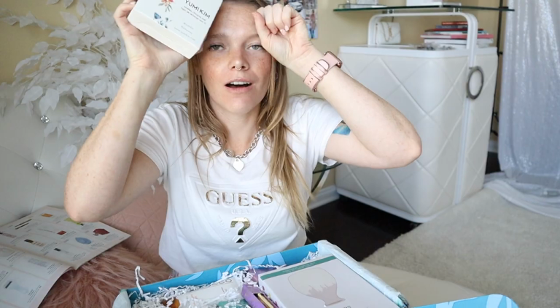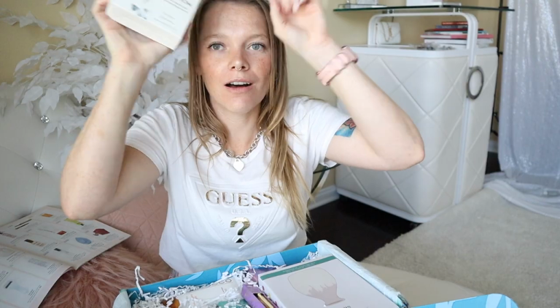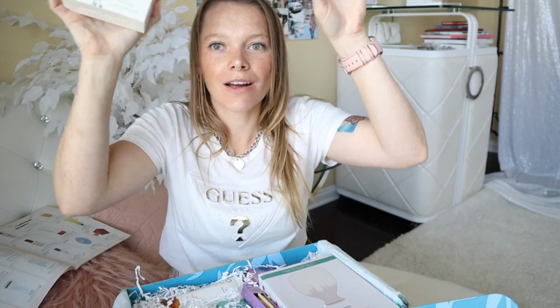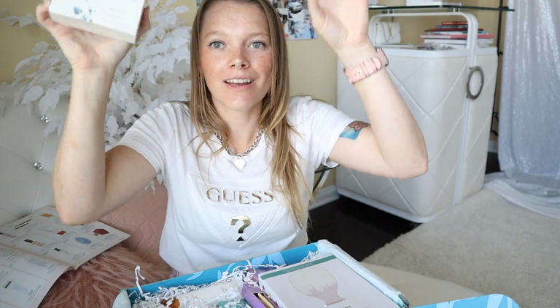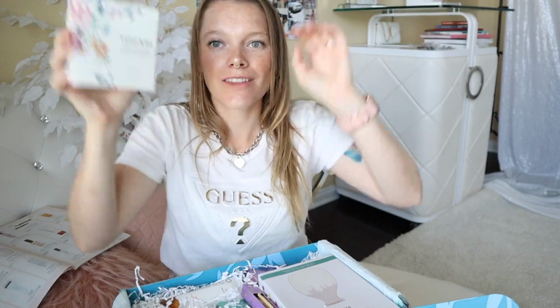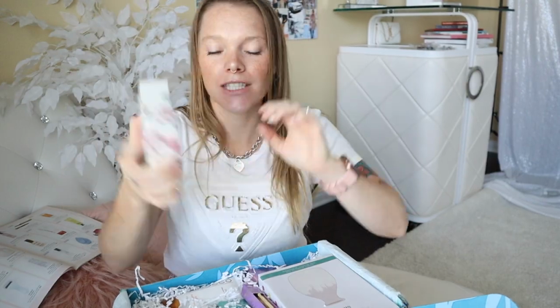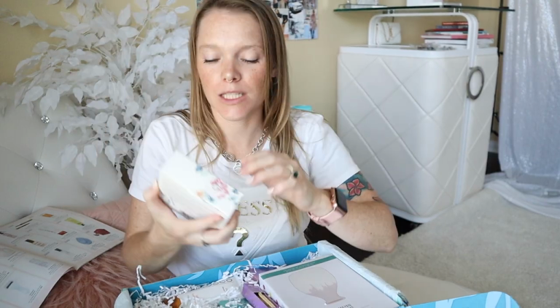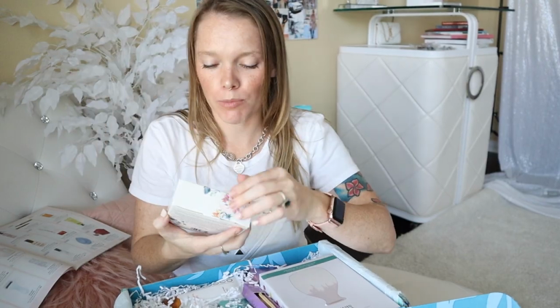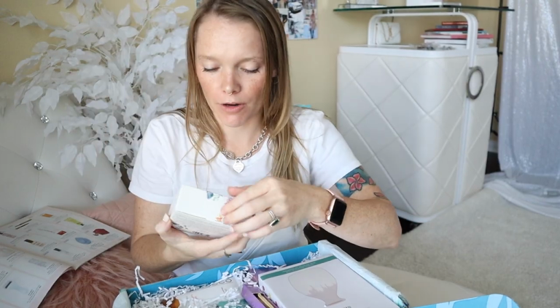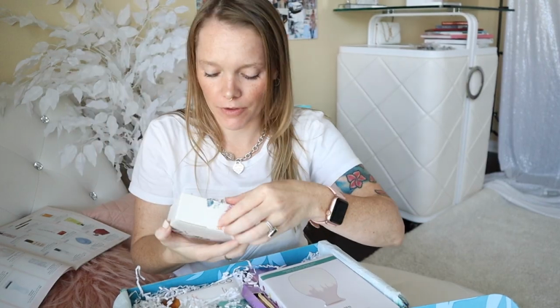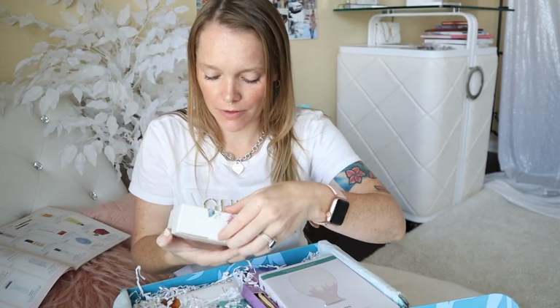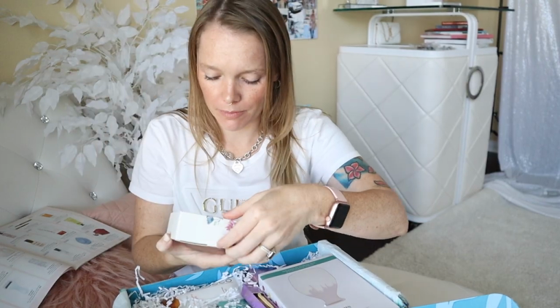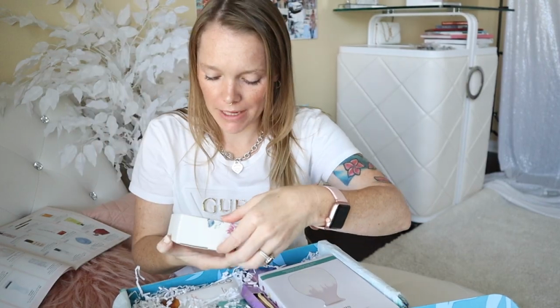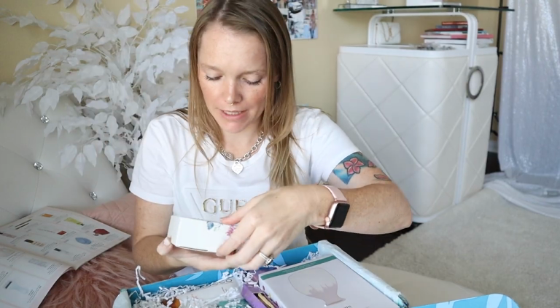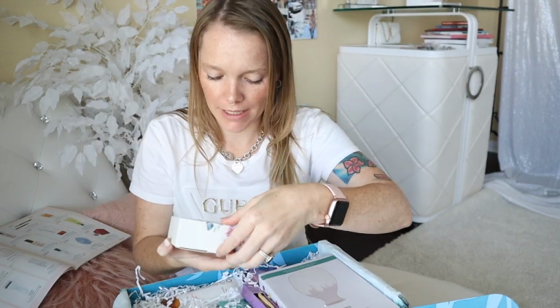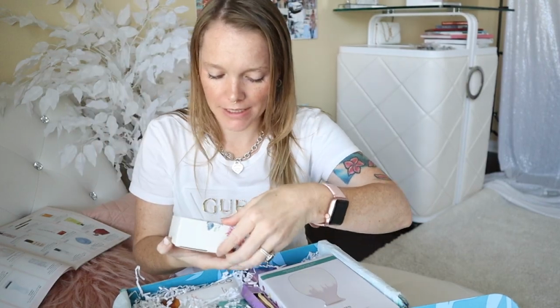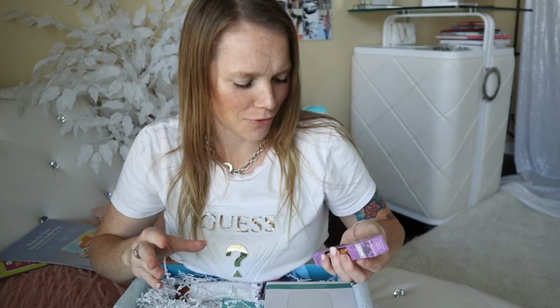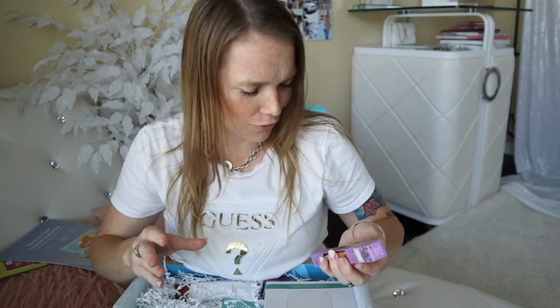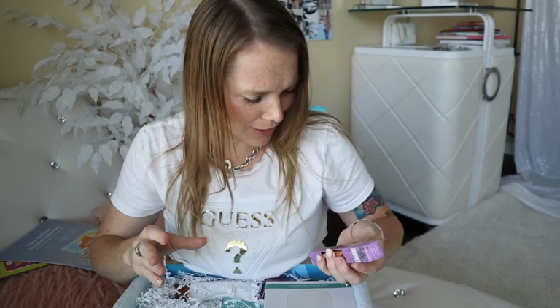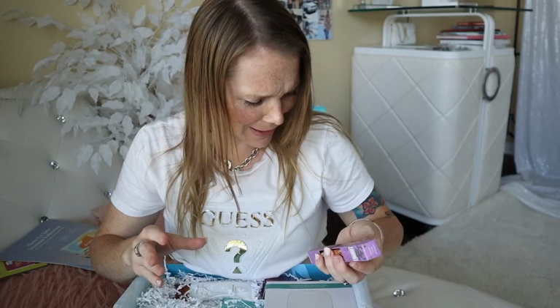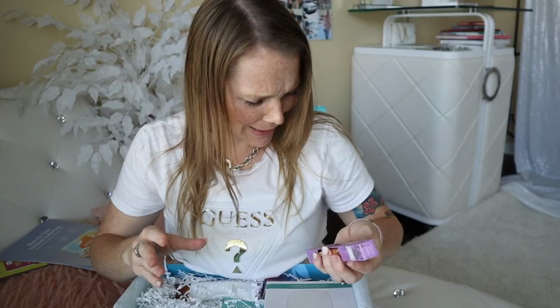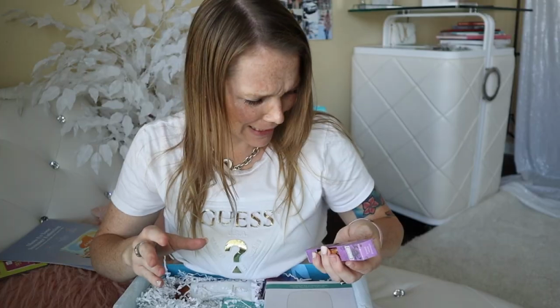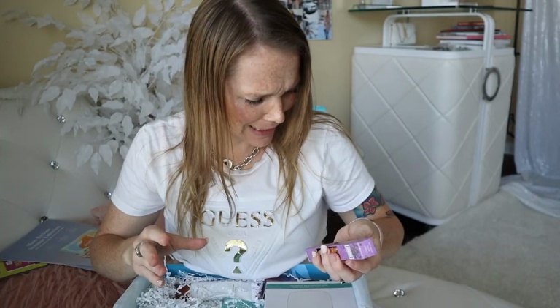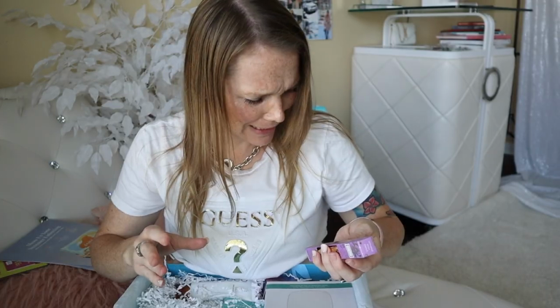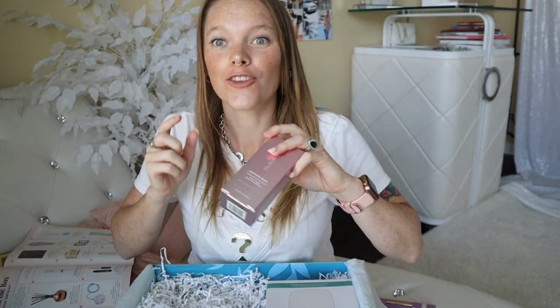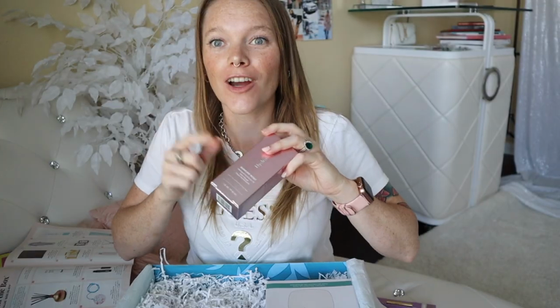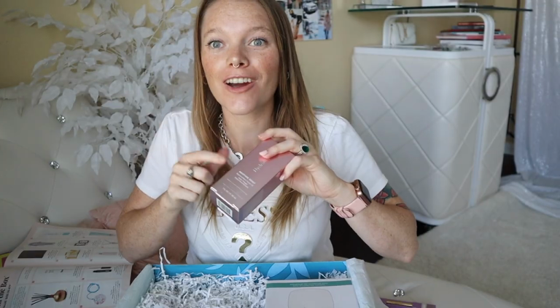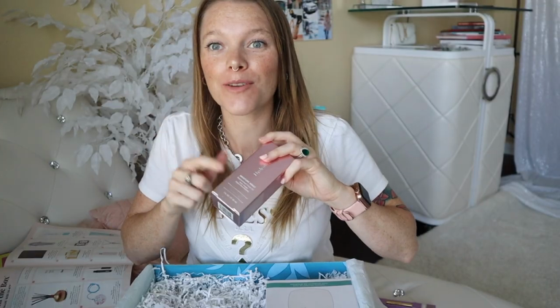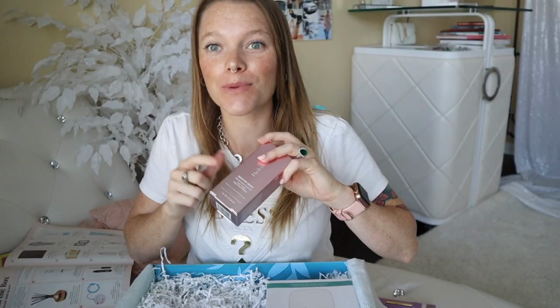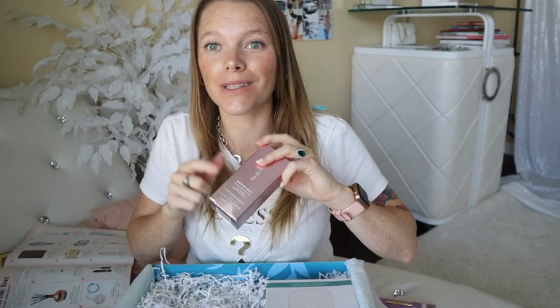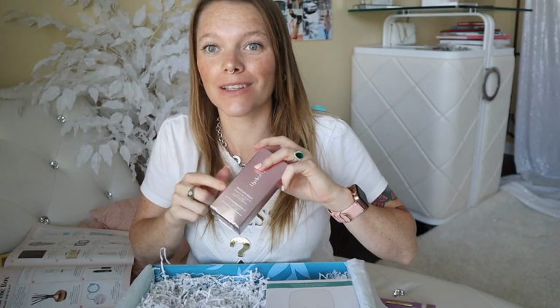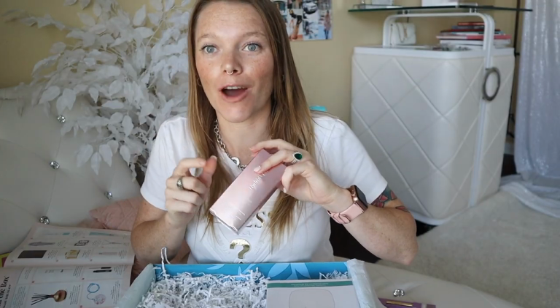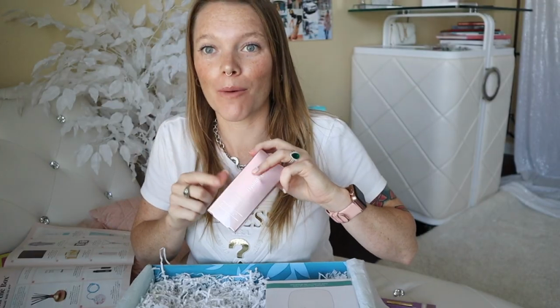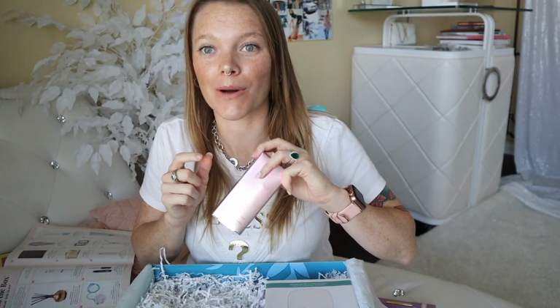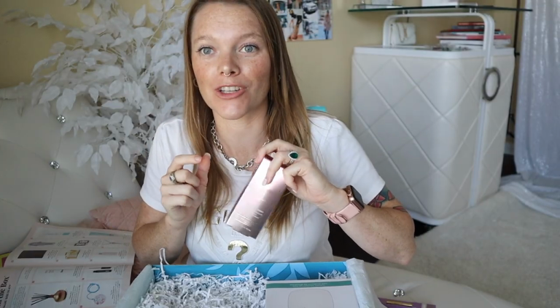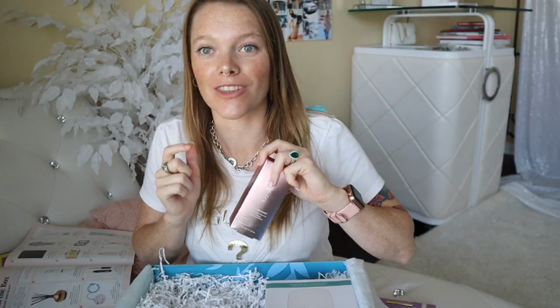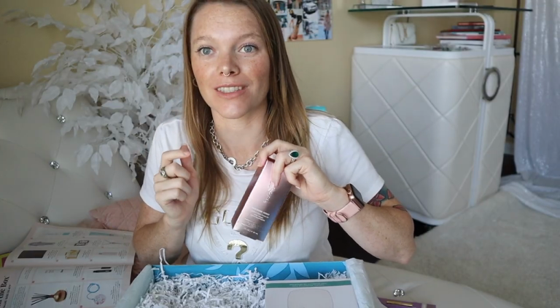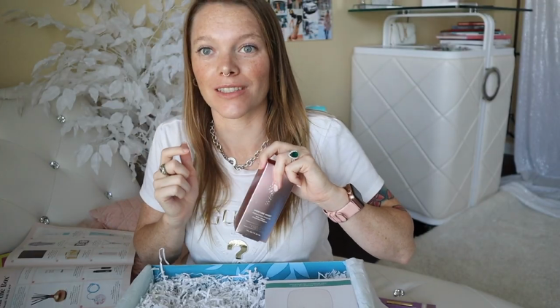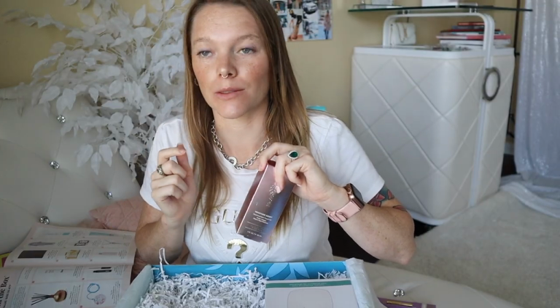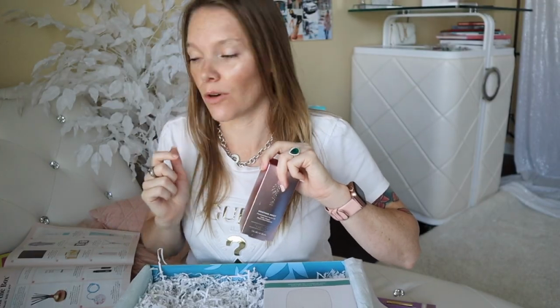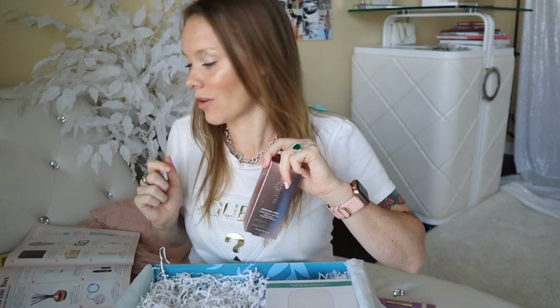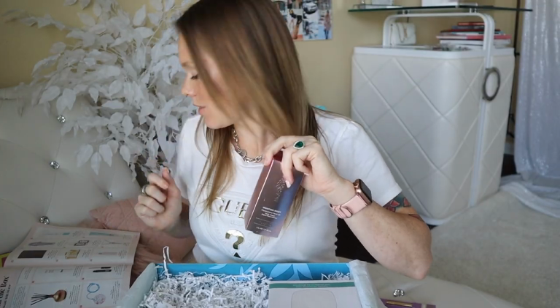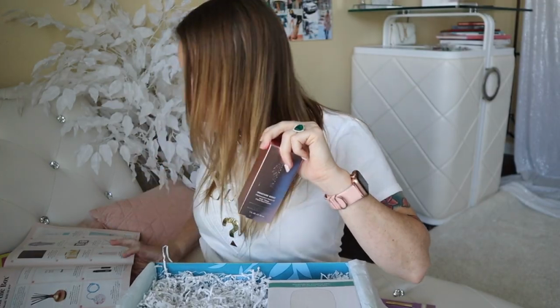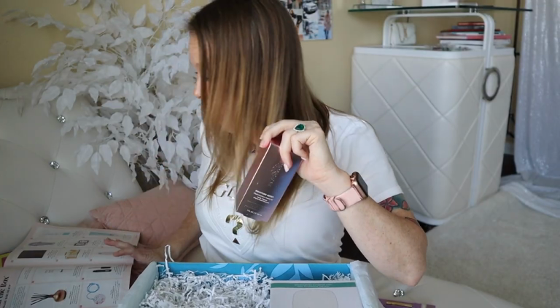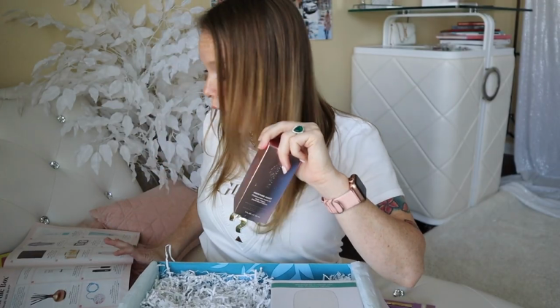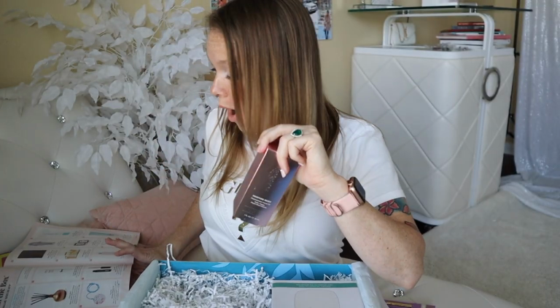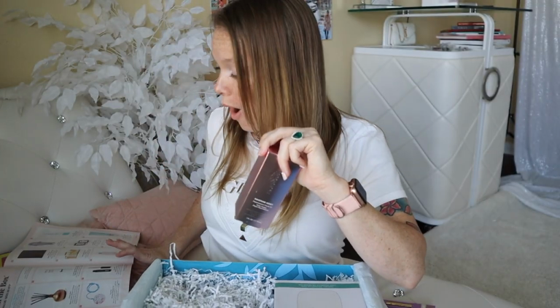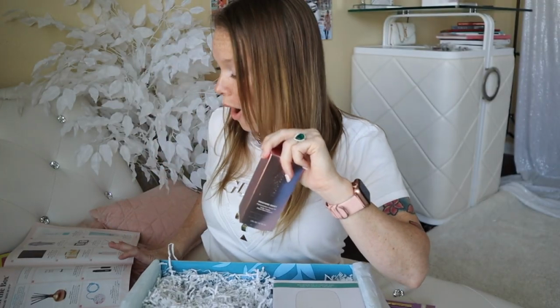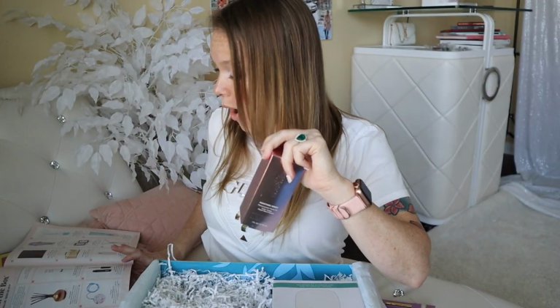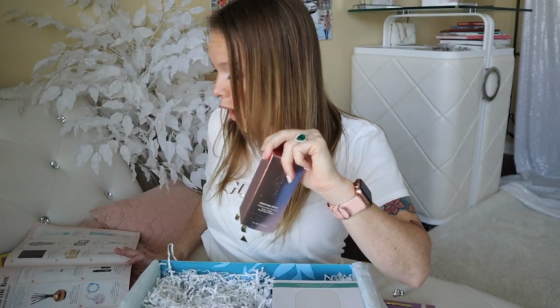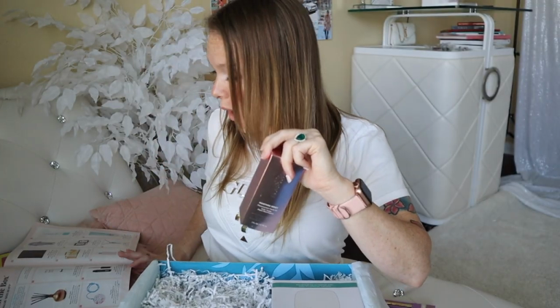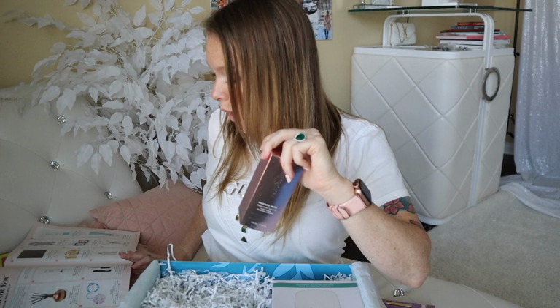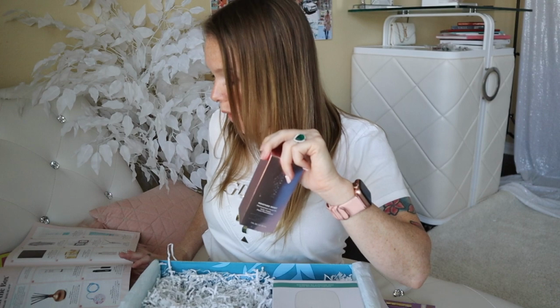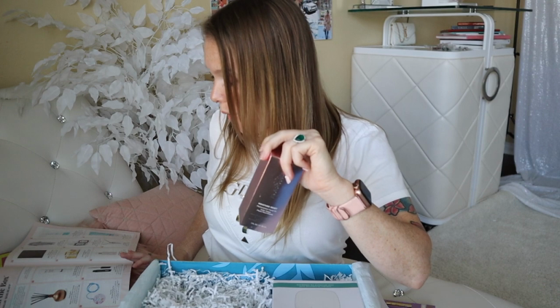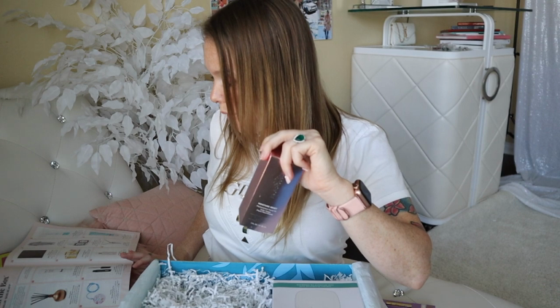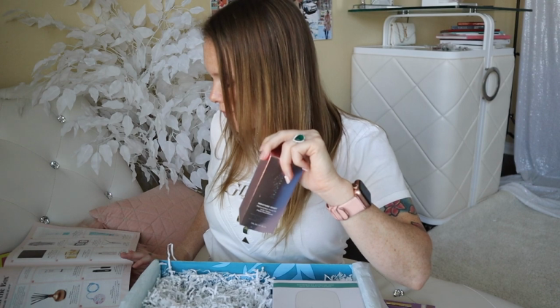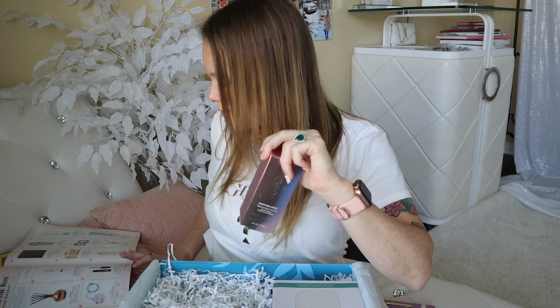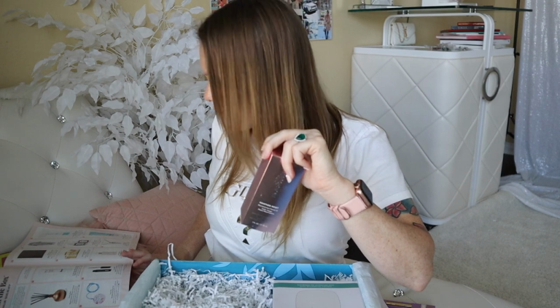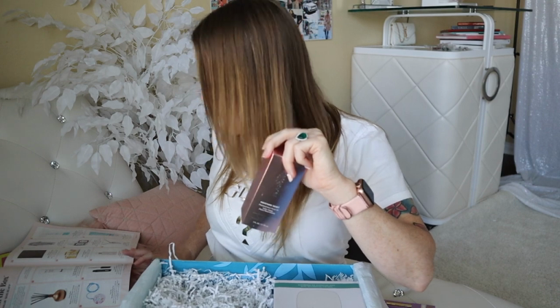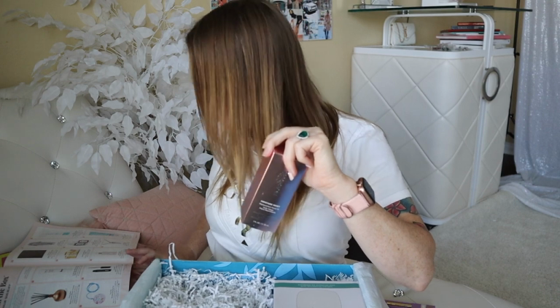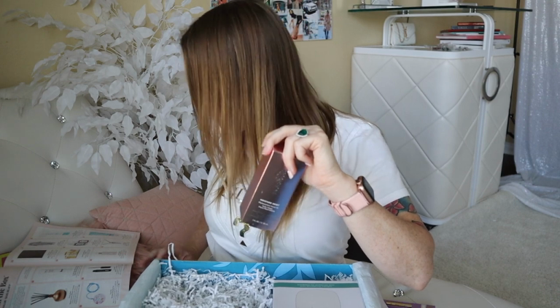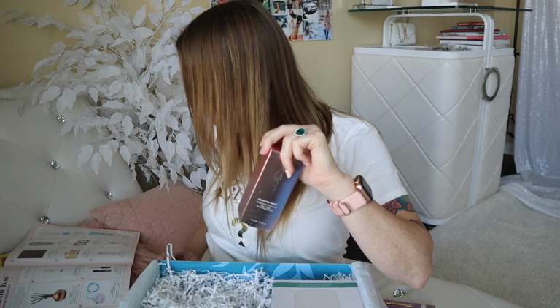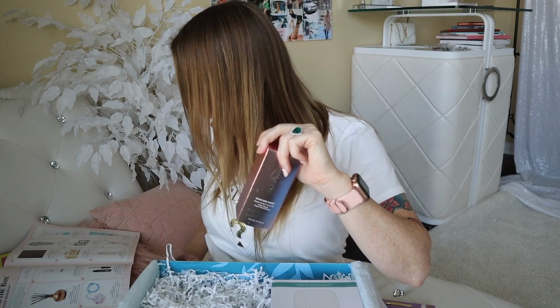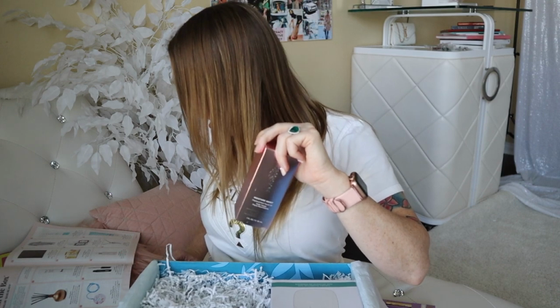Oh, this is perfect for my desk. Really? You're not gonna believe how much this is worth. Whoa, no way.